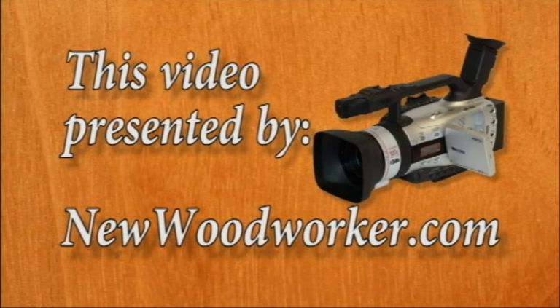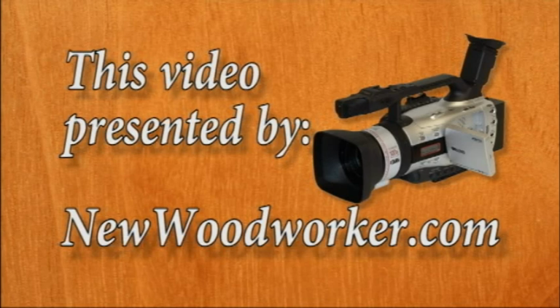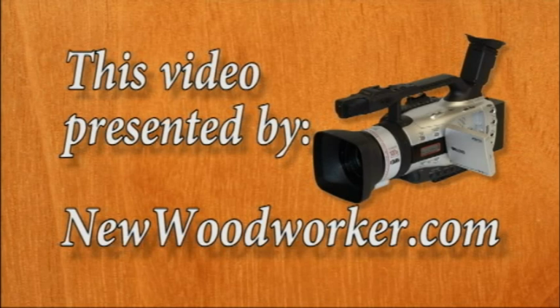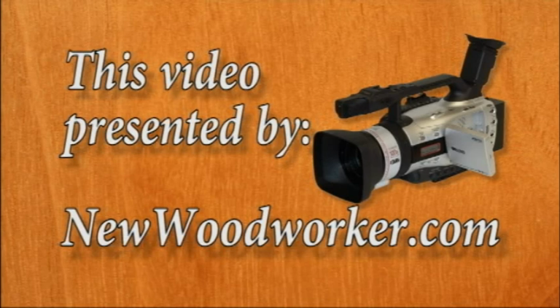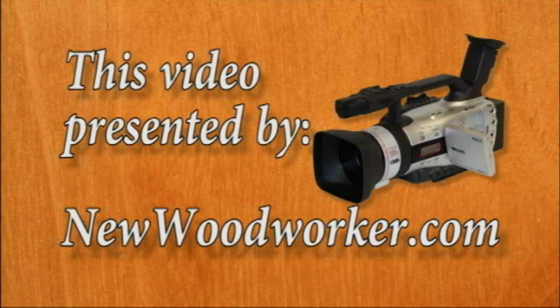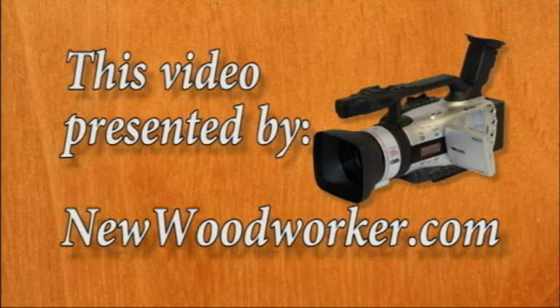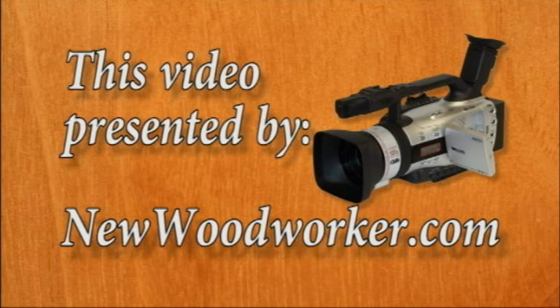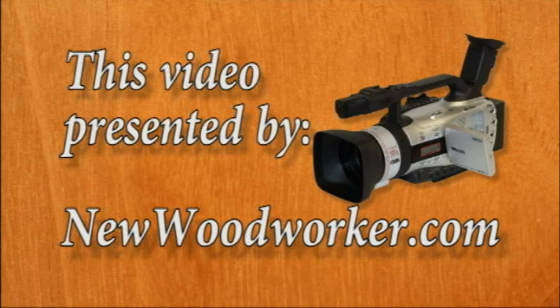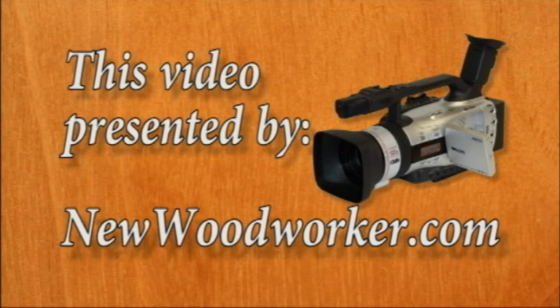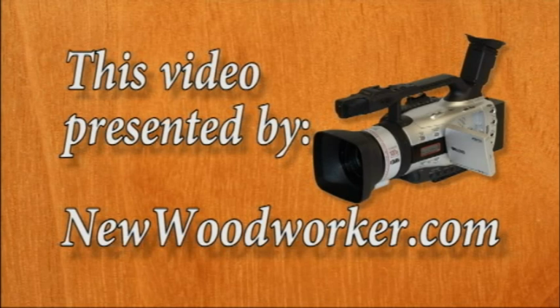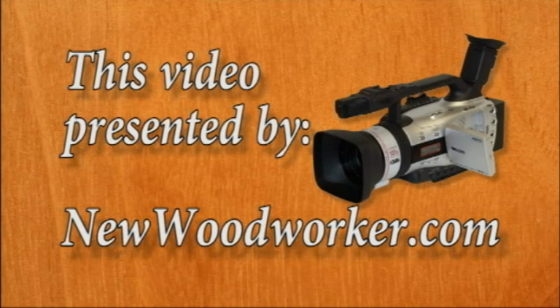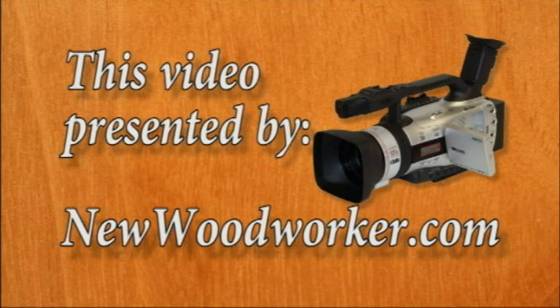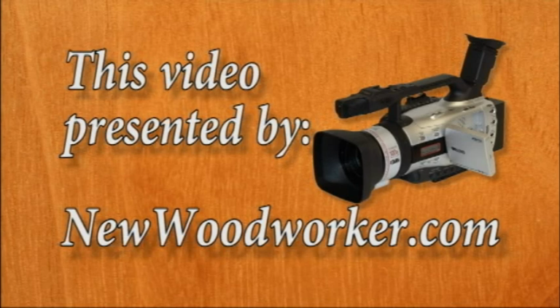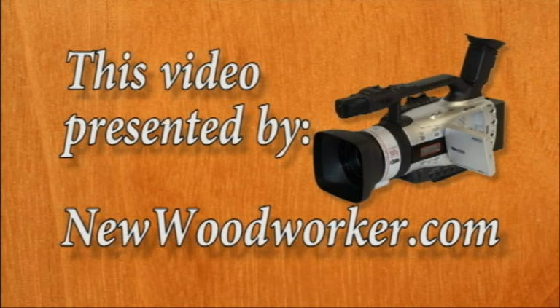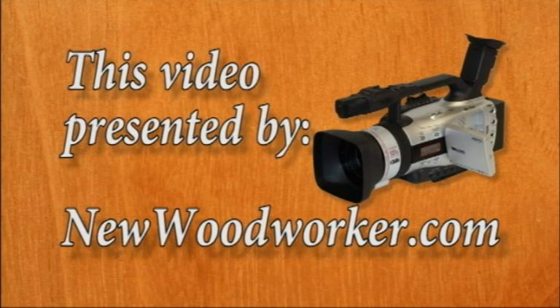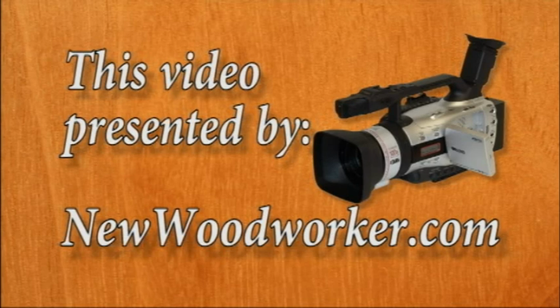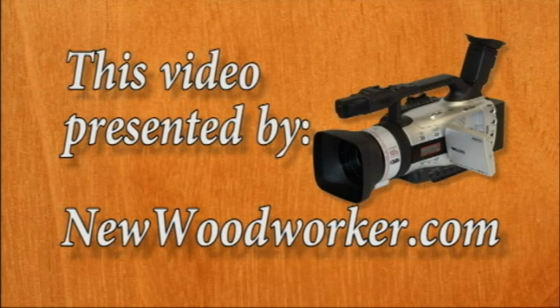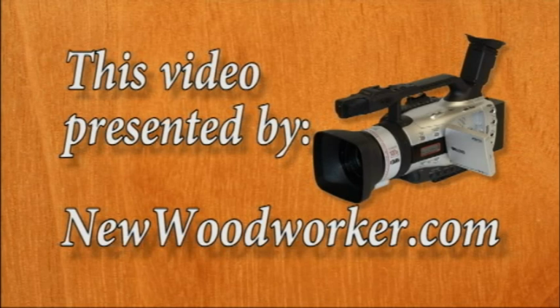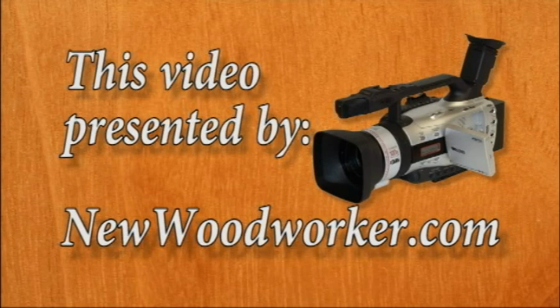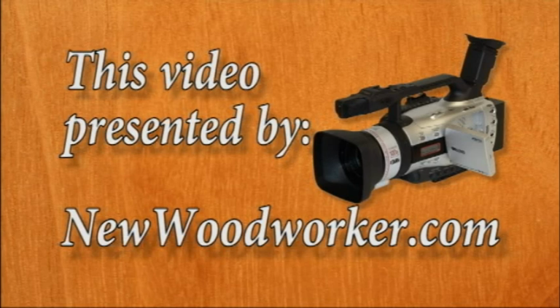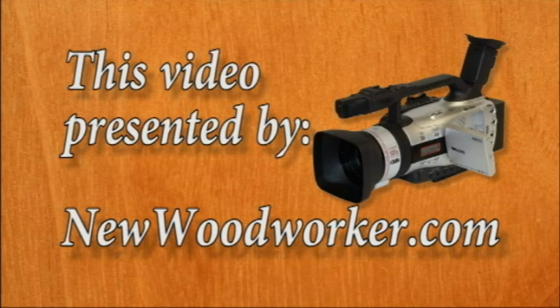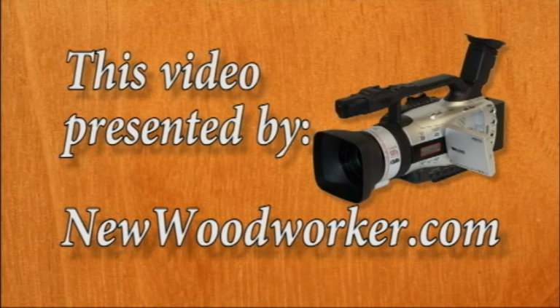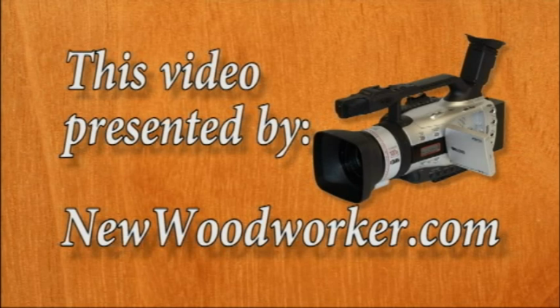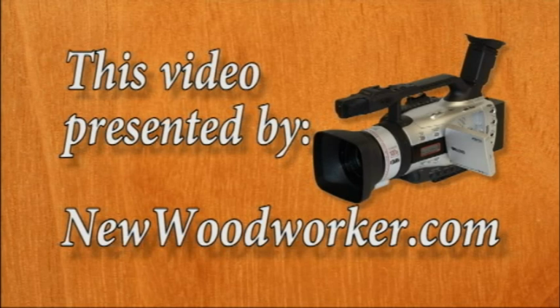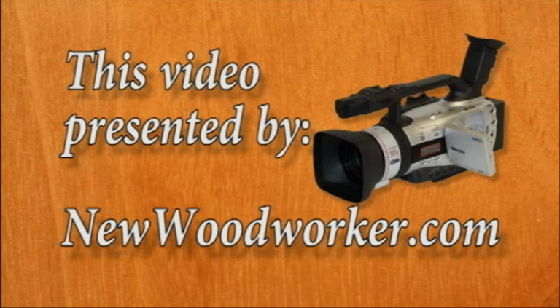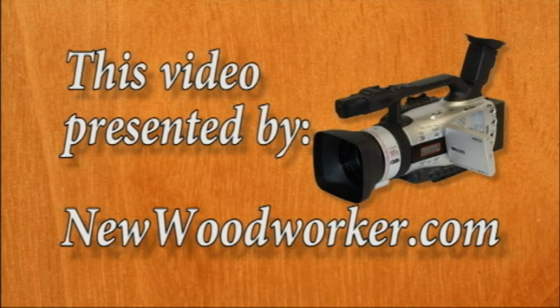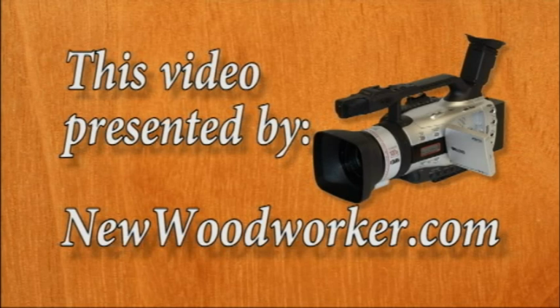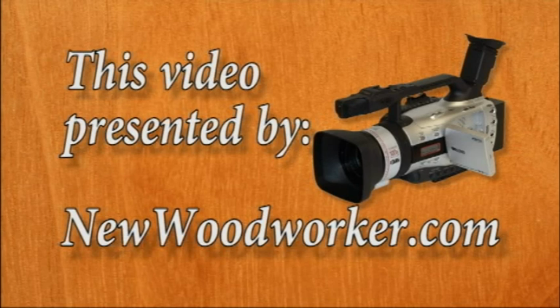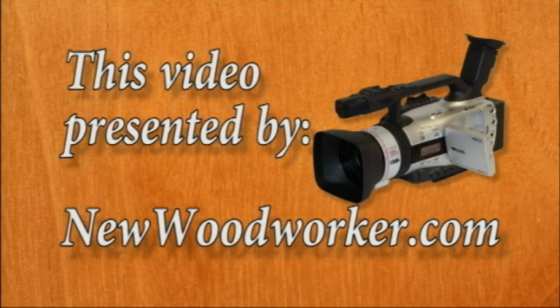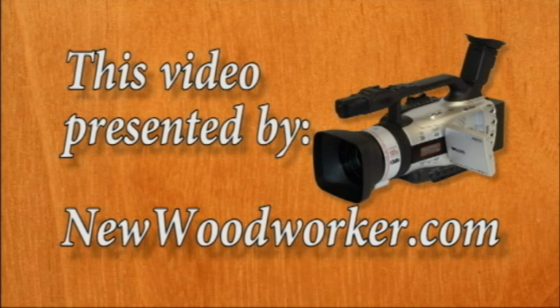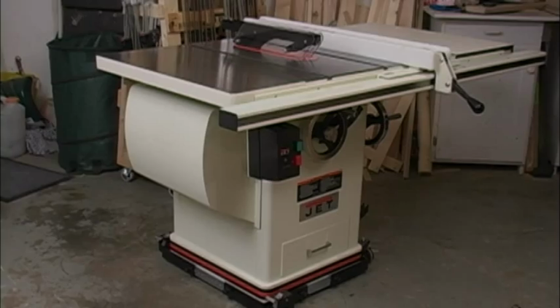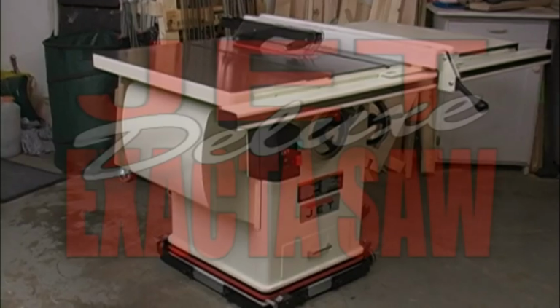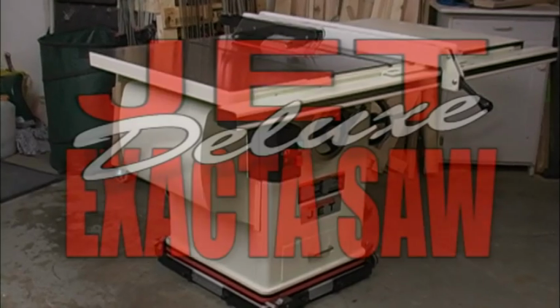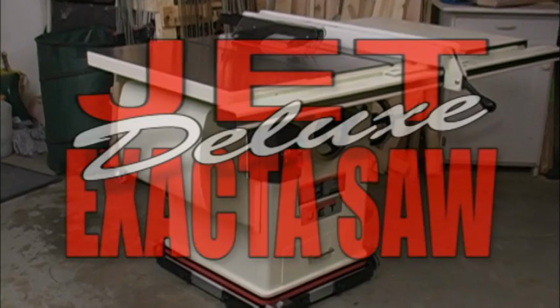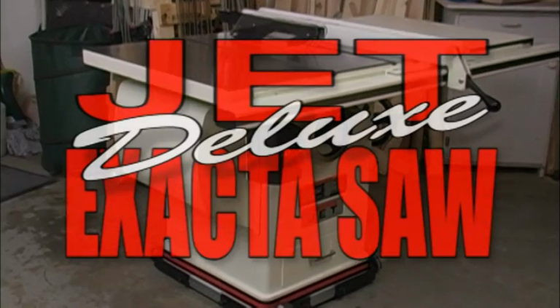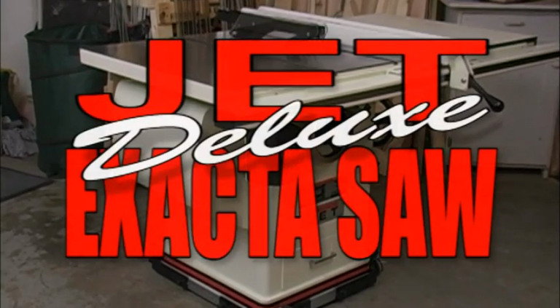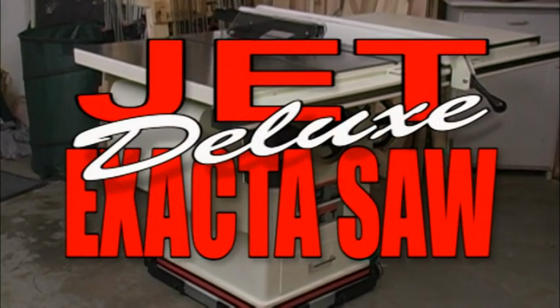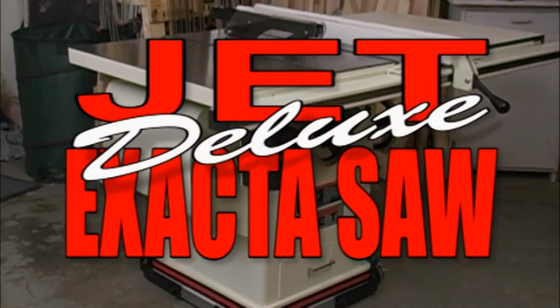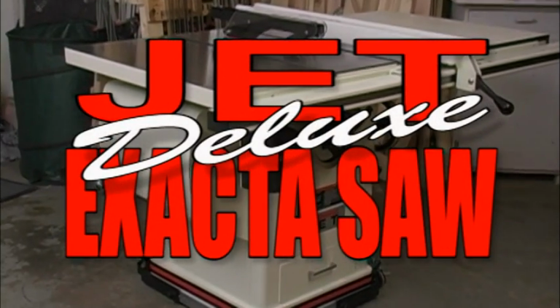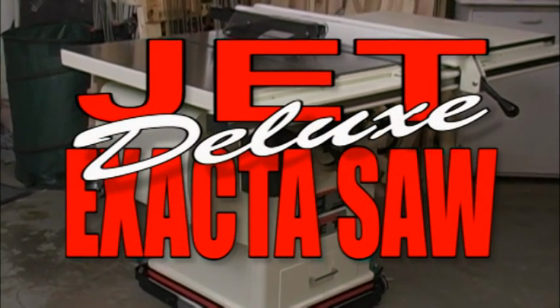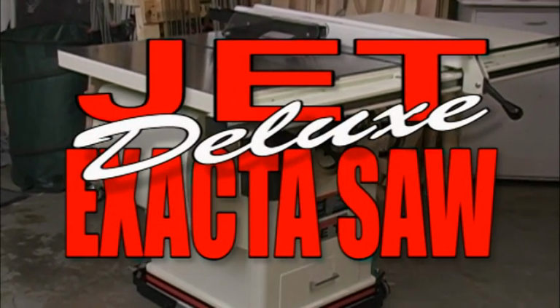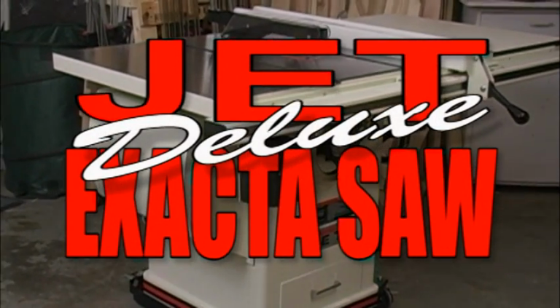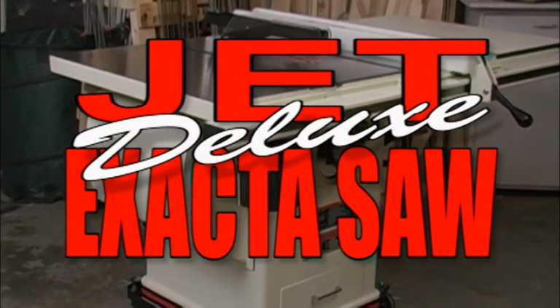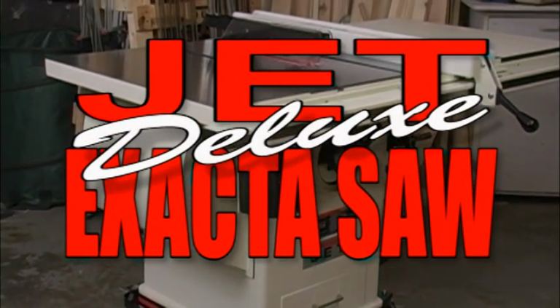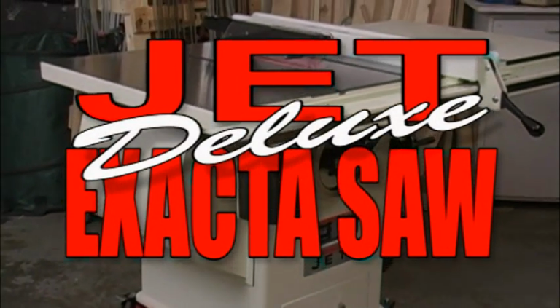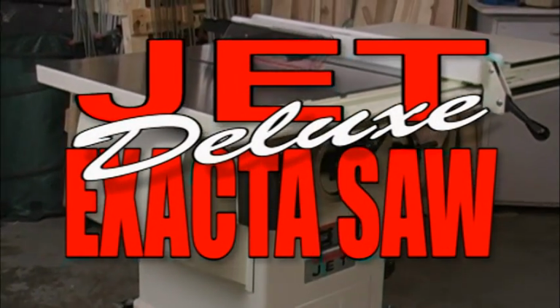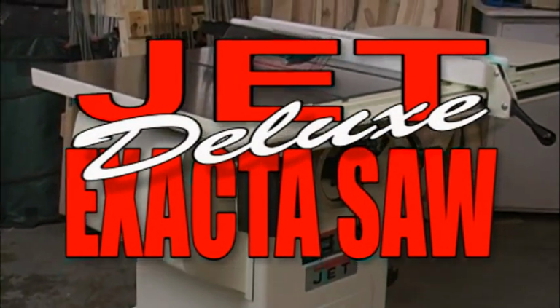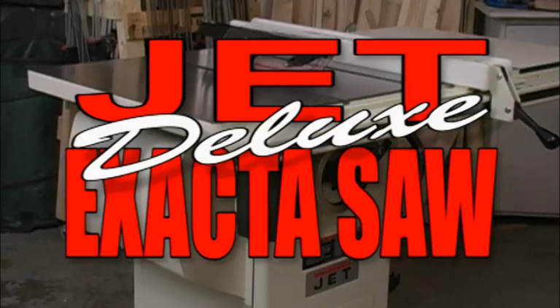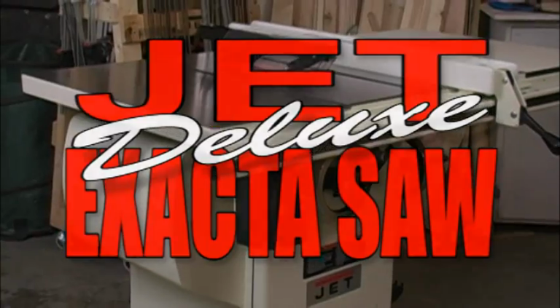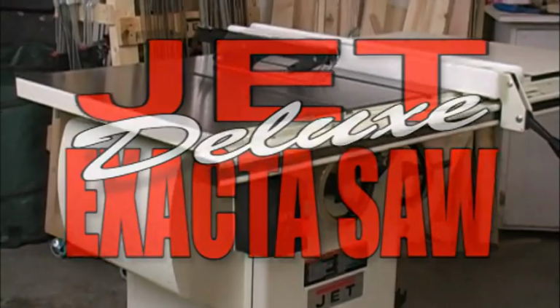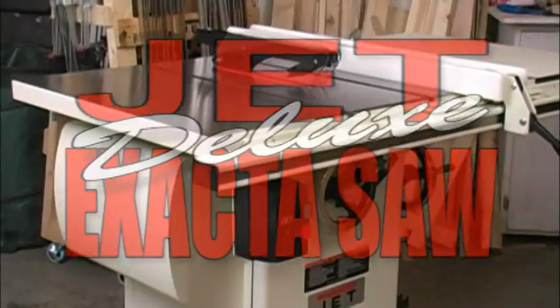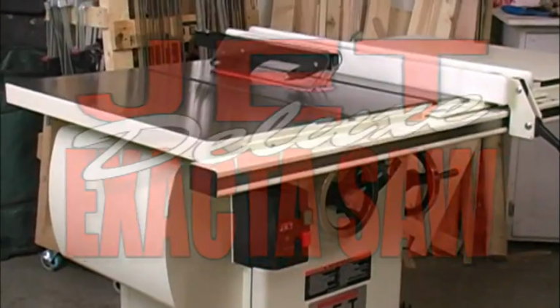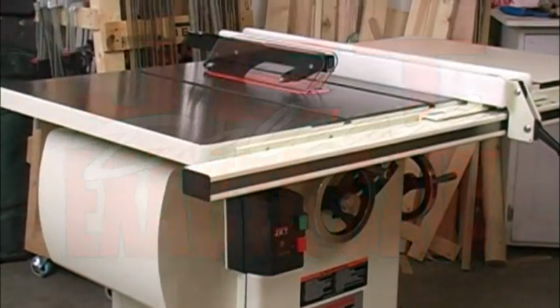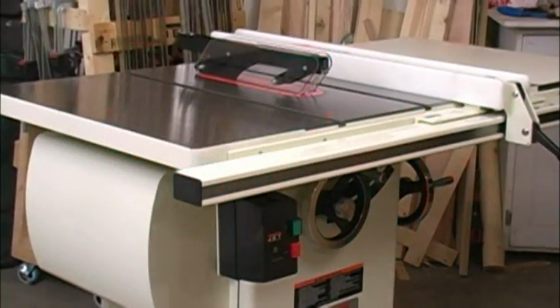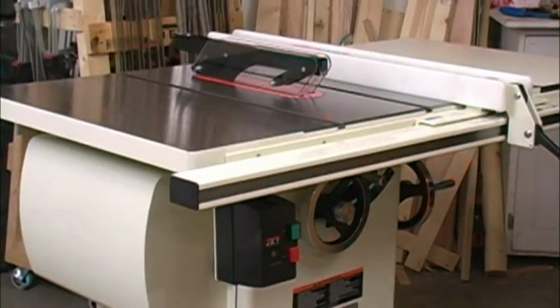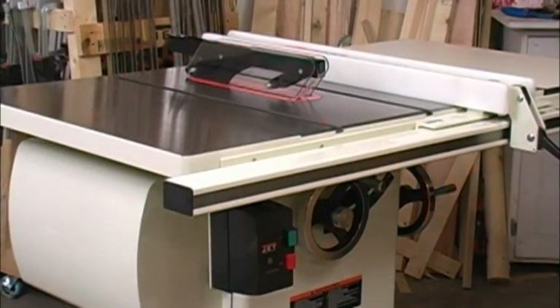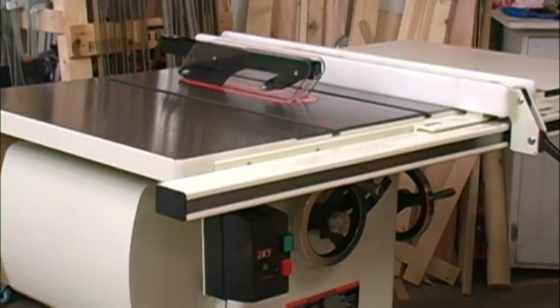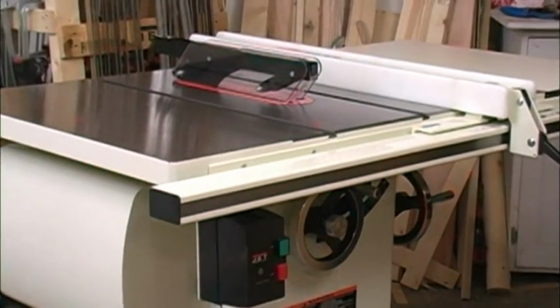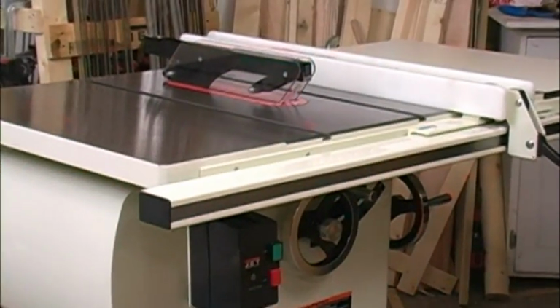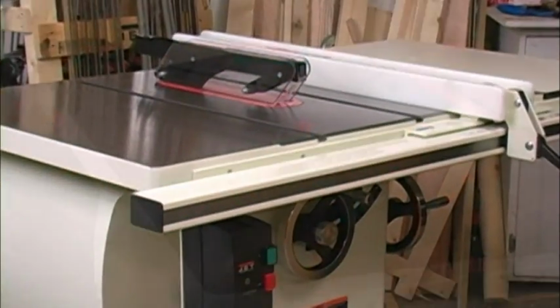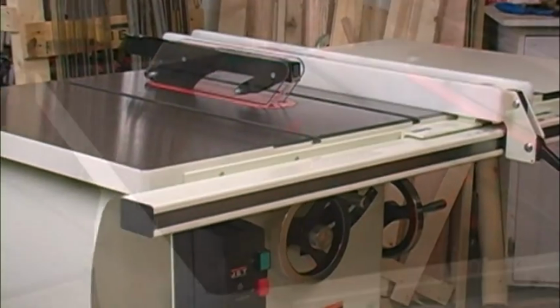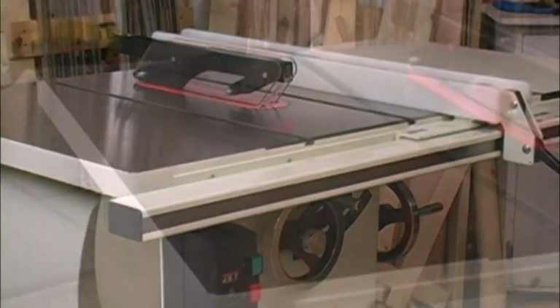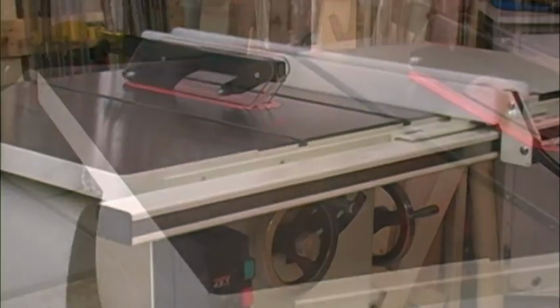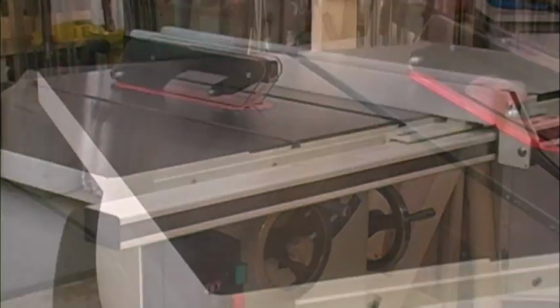This video is presented by NewWoodworker.com. The Jet Deluxe X-Acta Saw is comfortable in a home or professional shop.